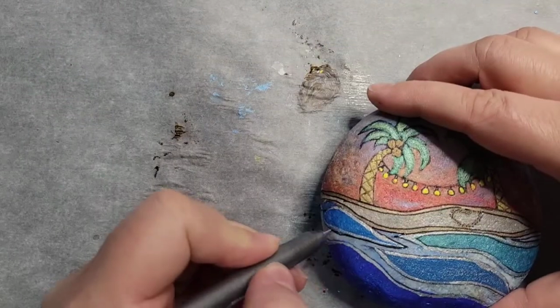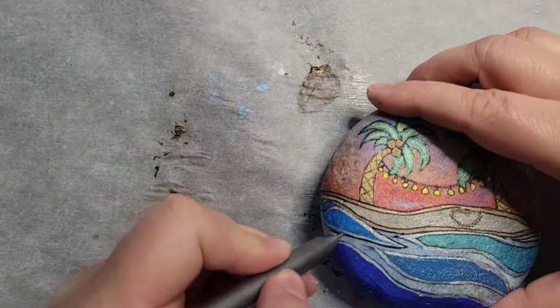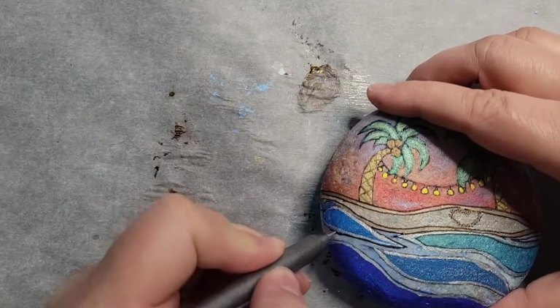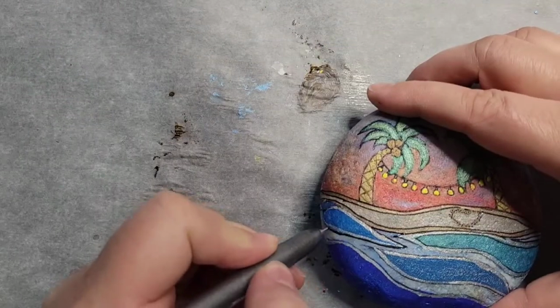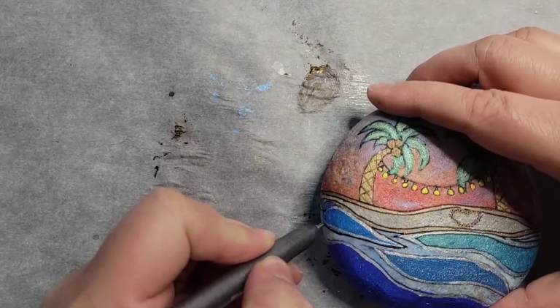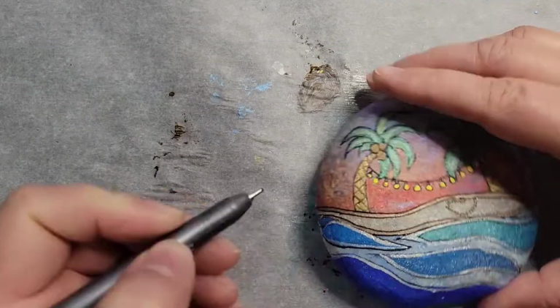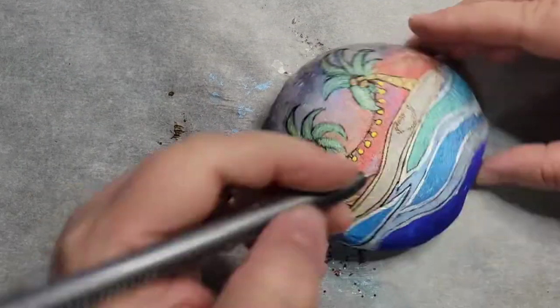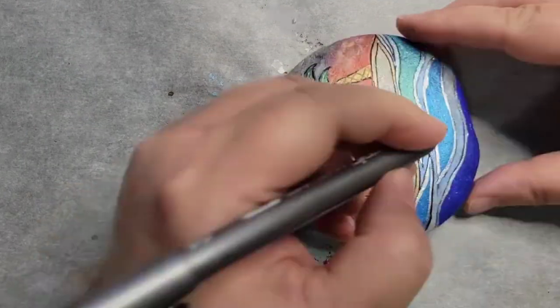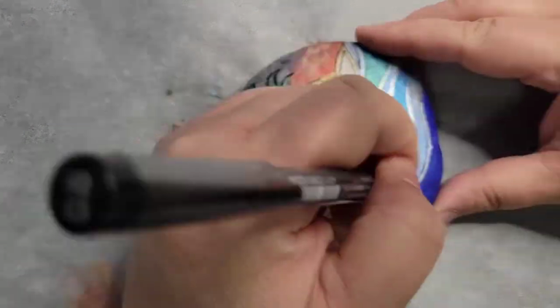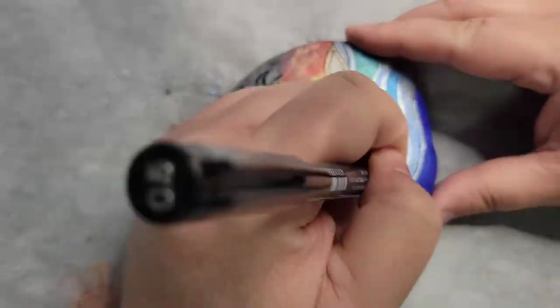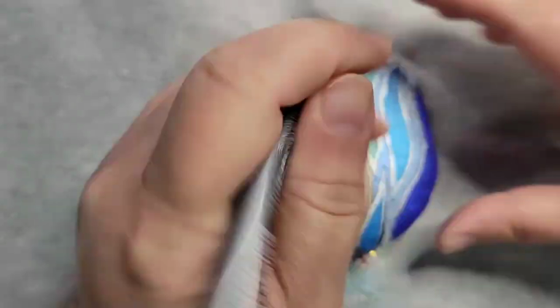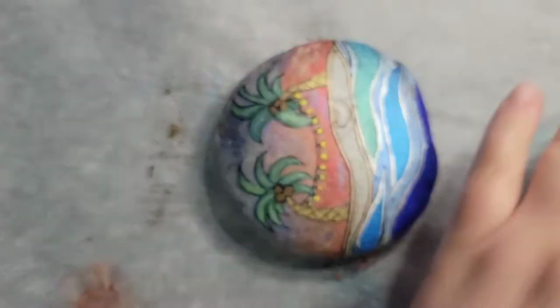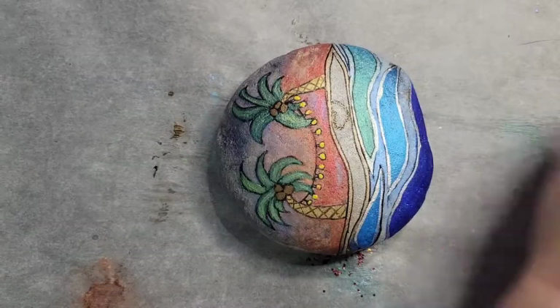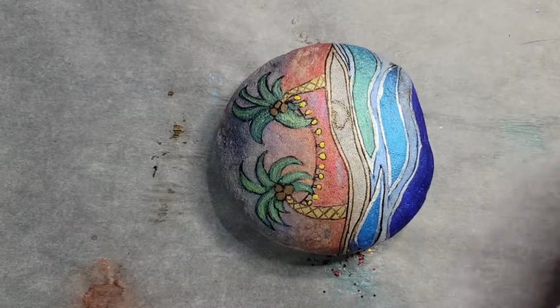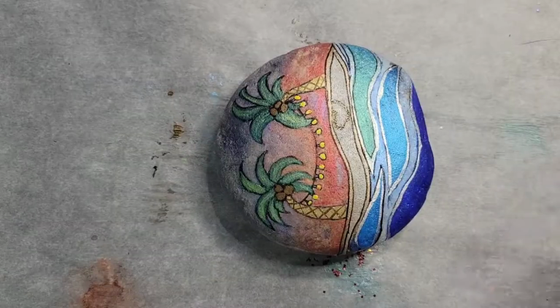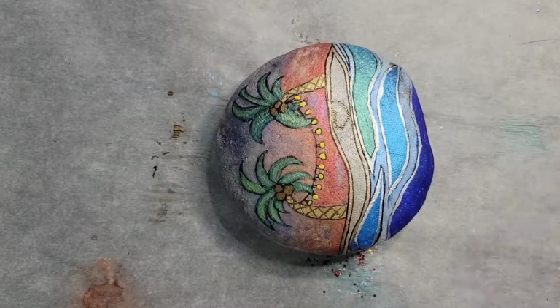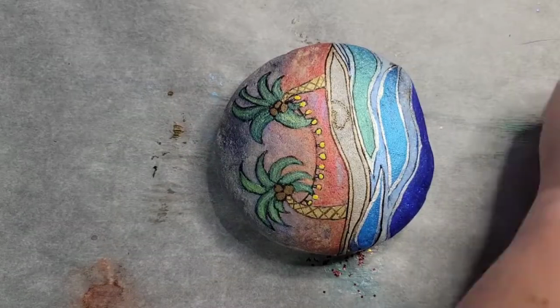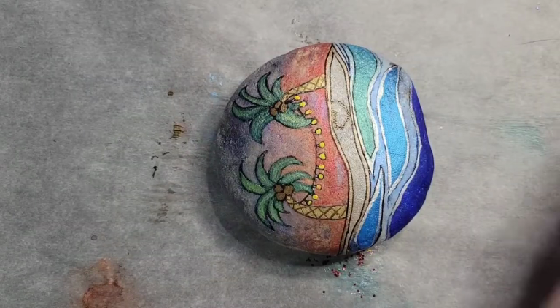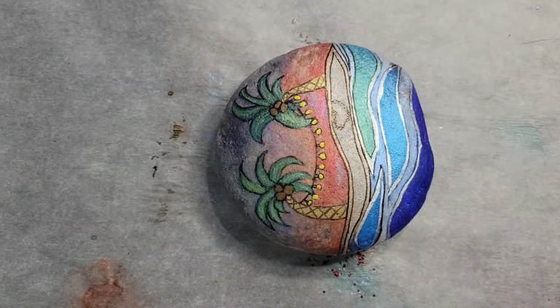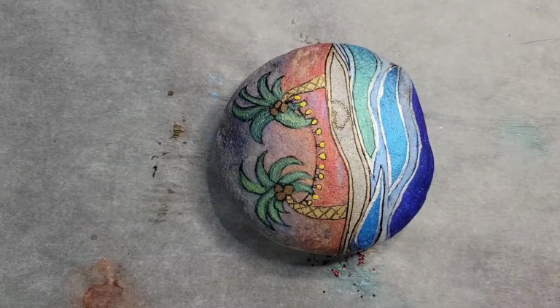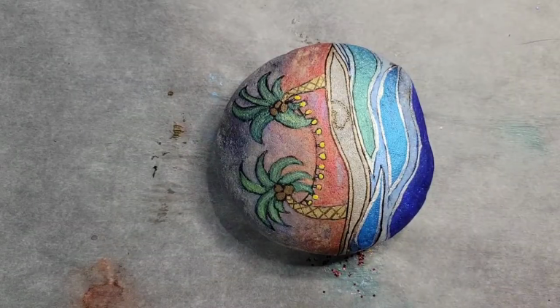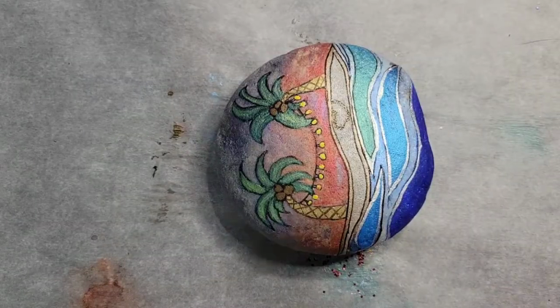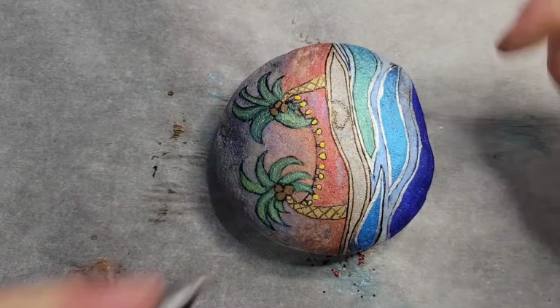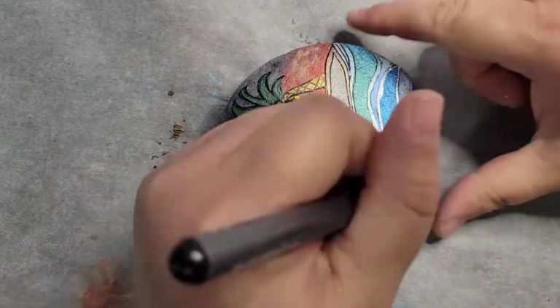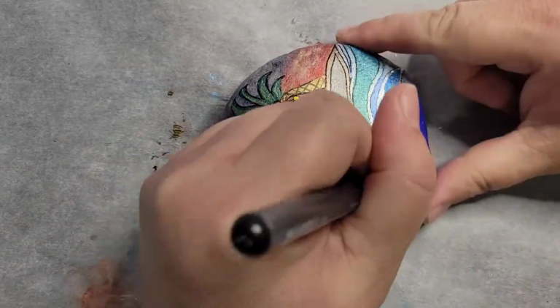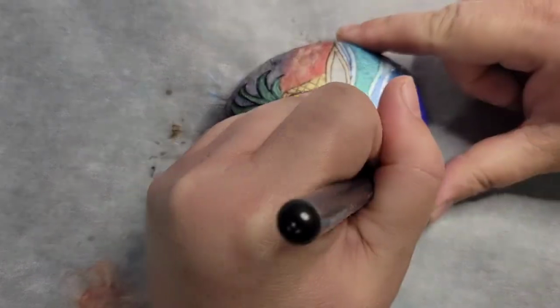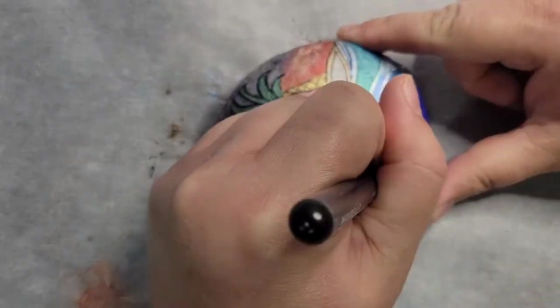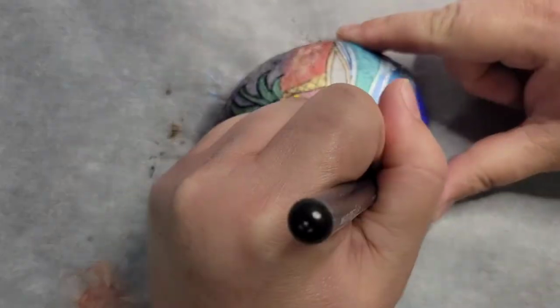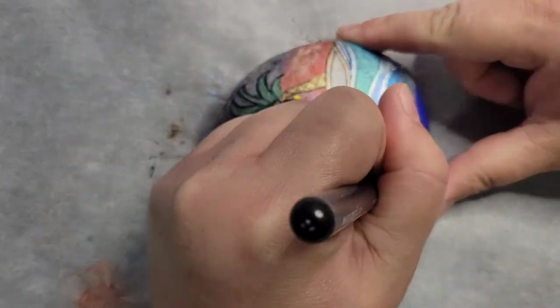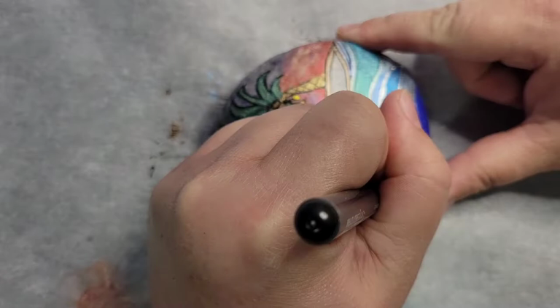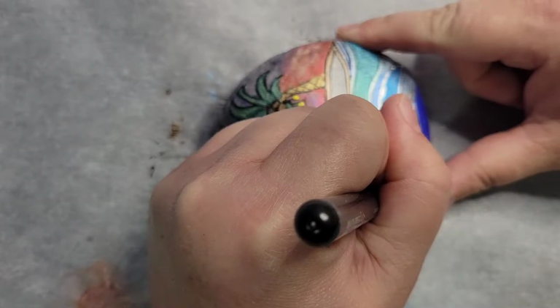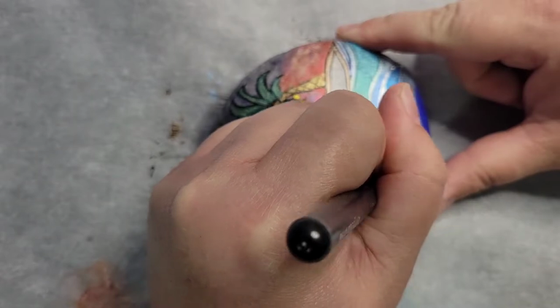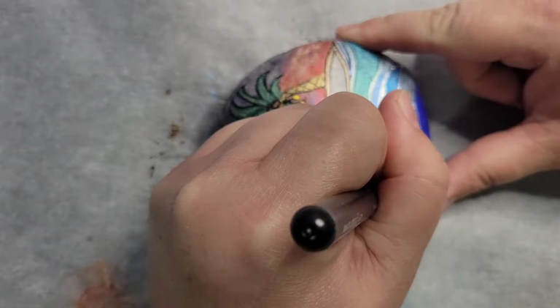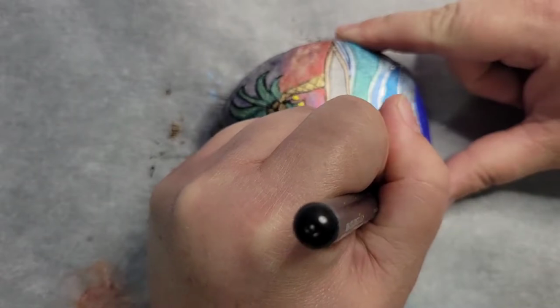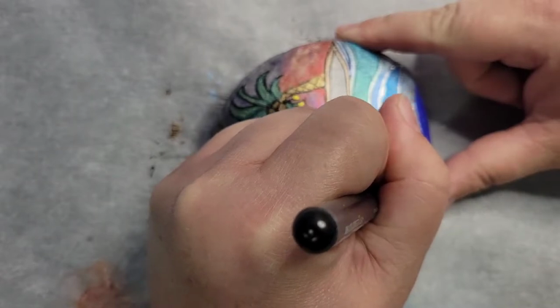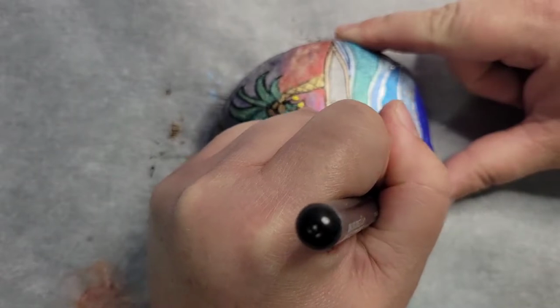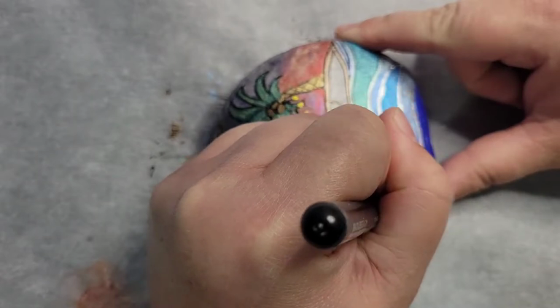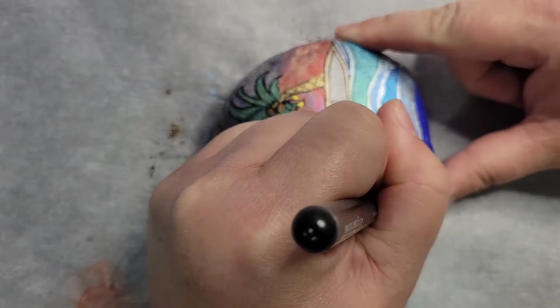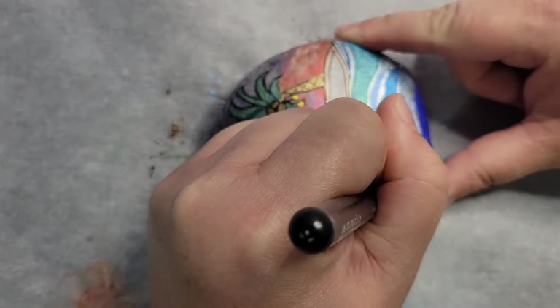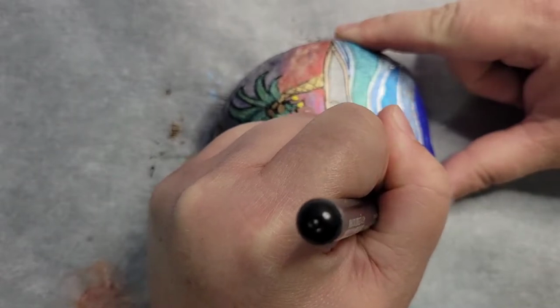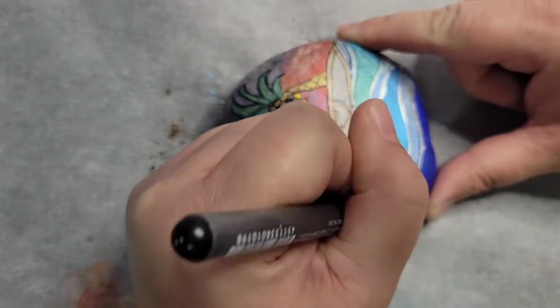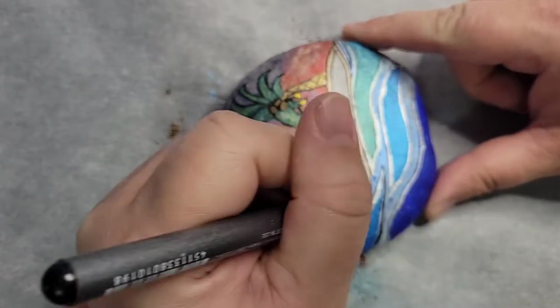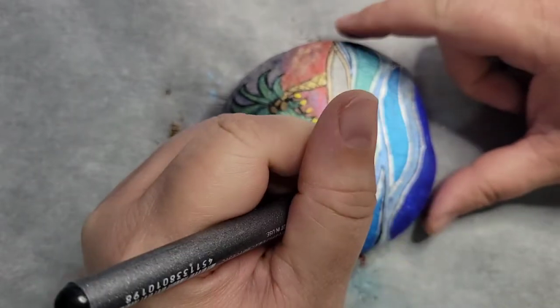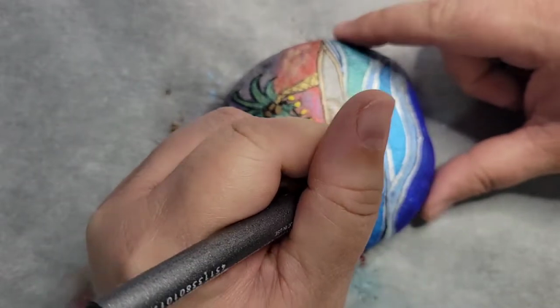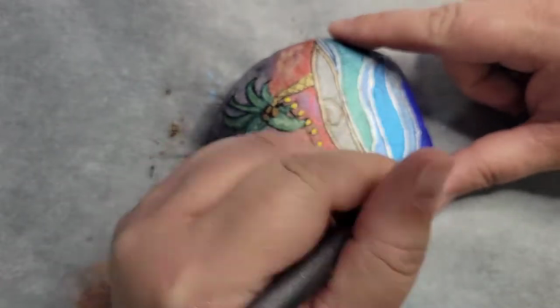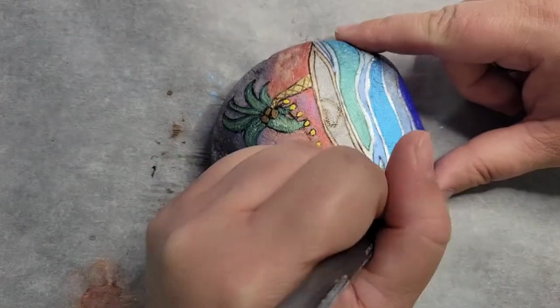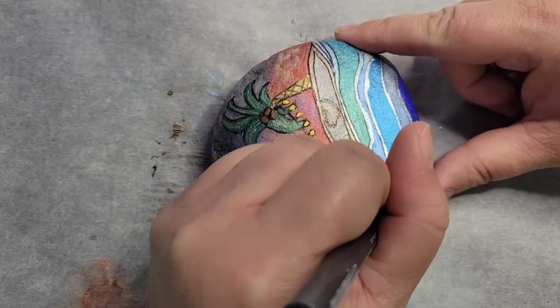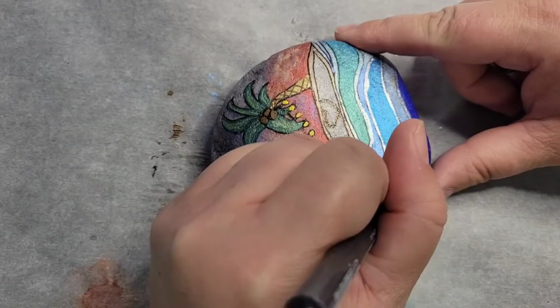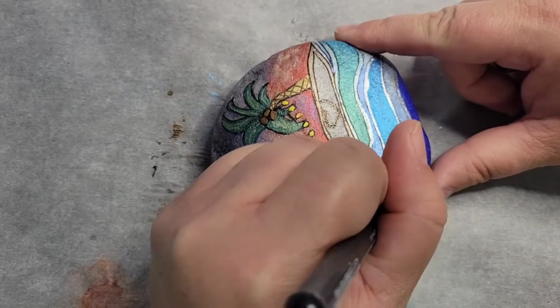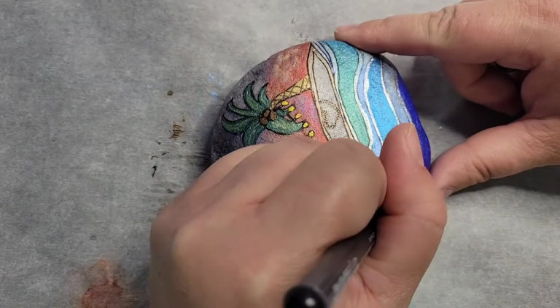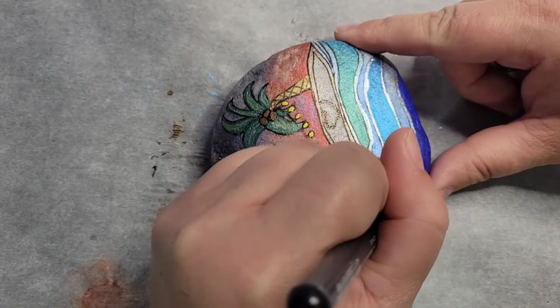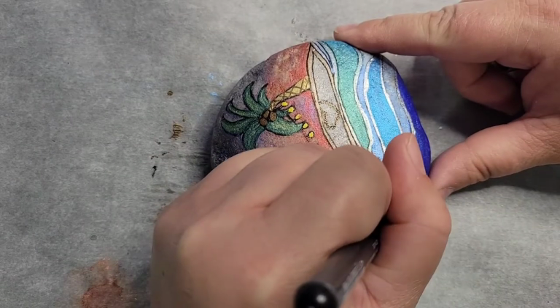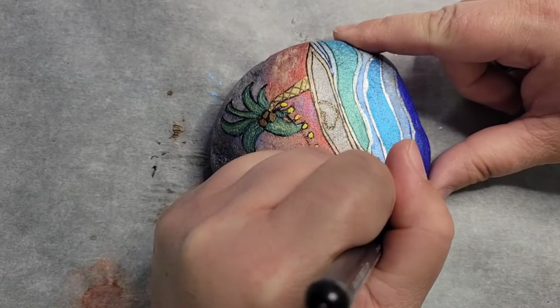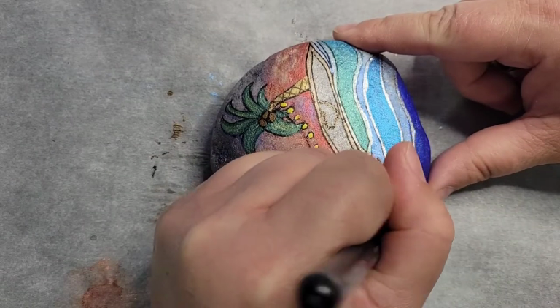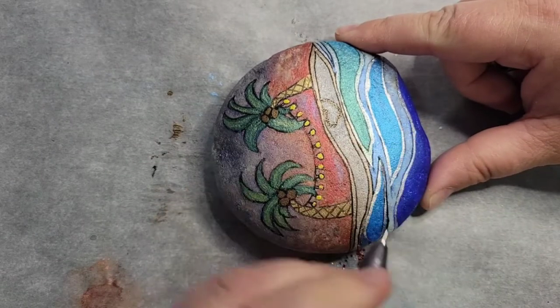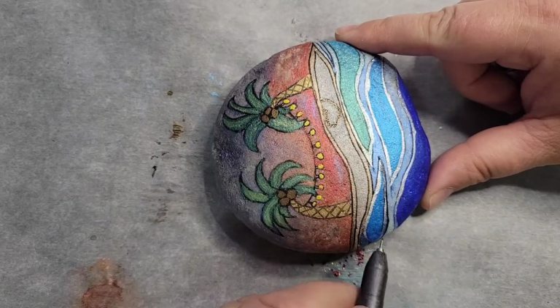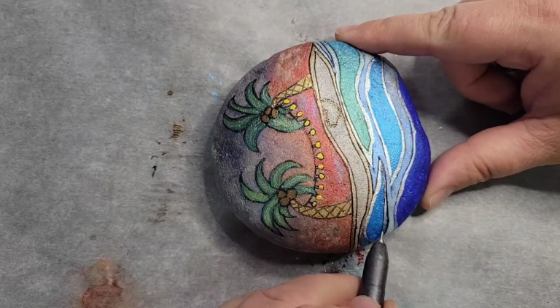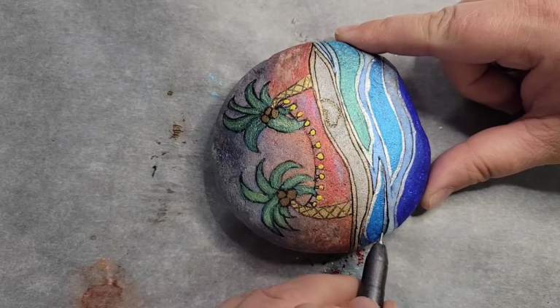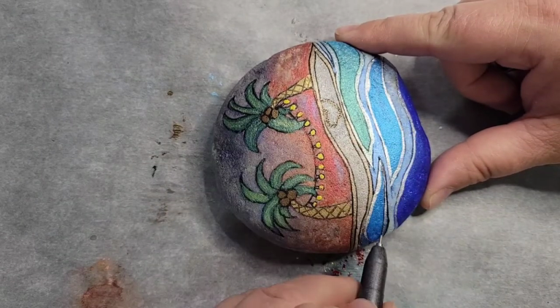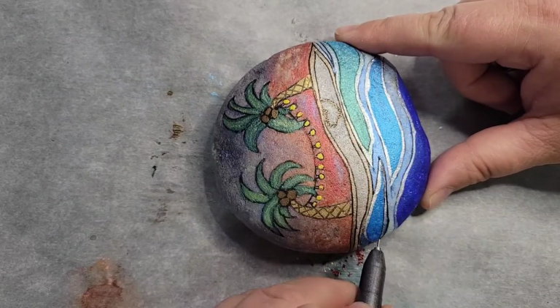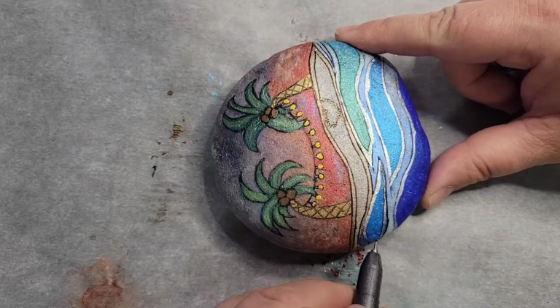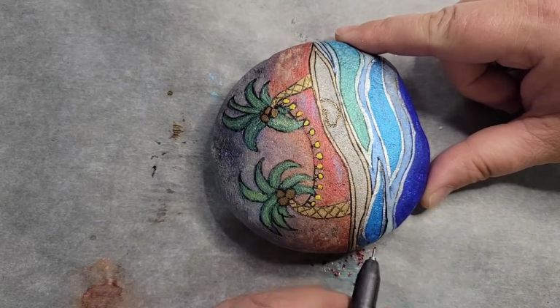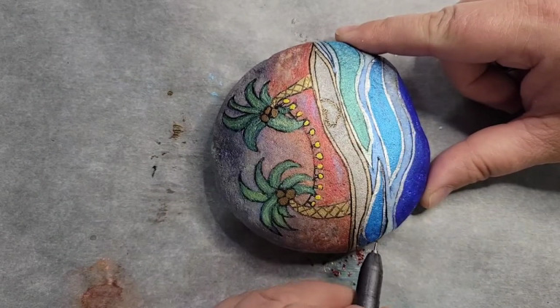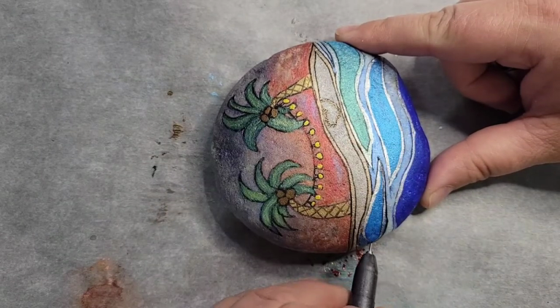I've been having so much fun with the metallics — they're just a blast to work with.